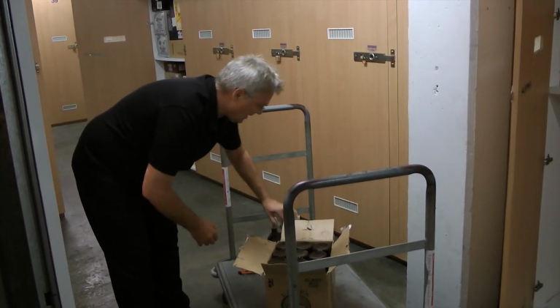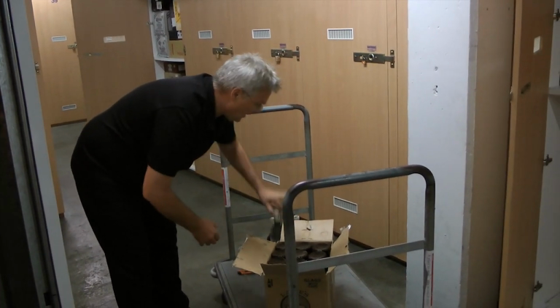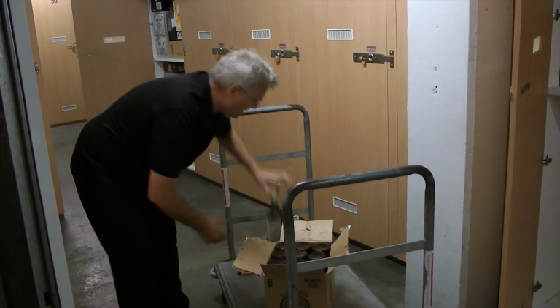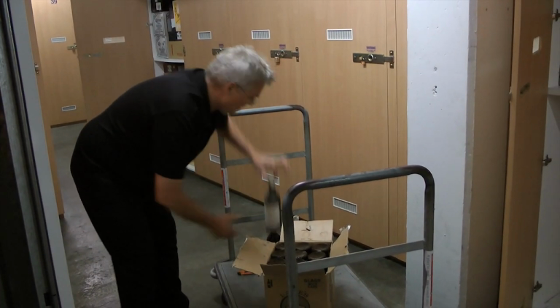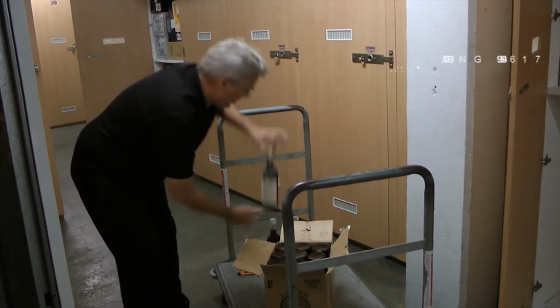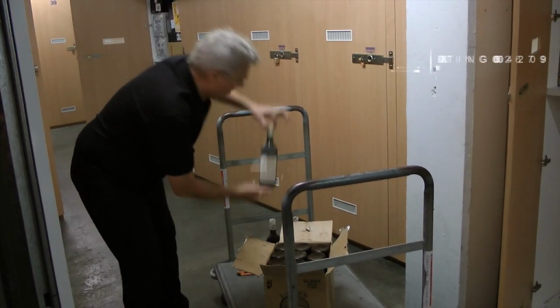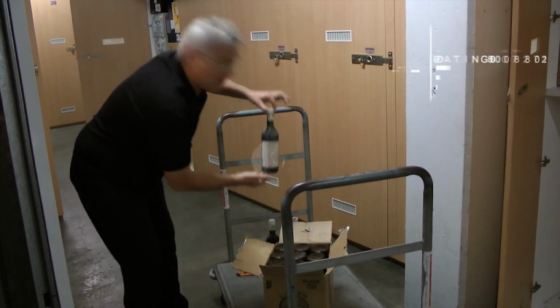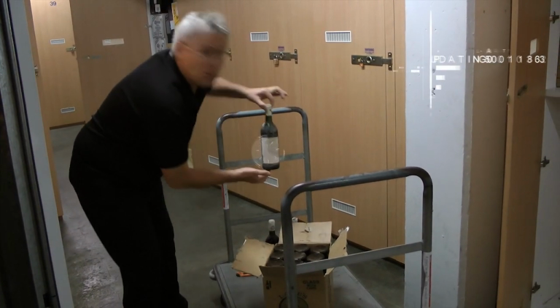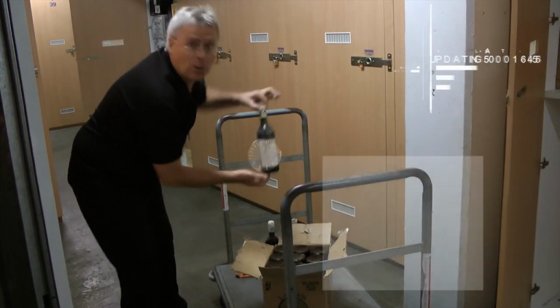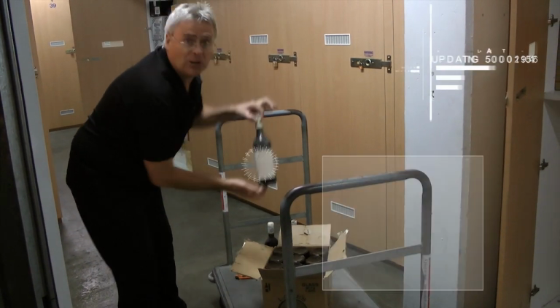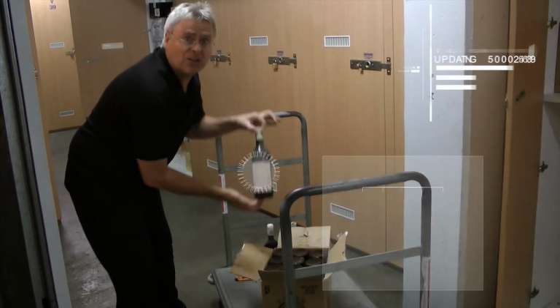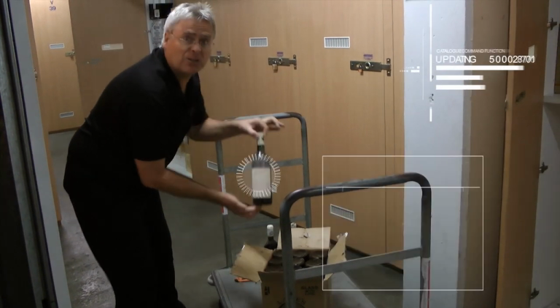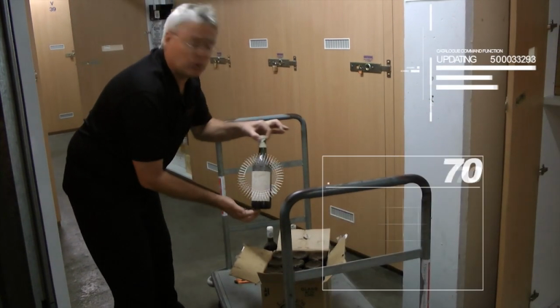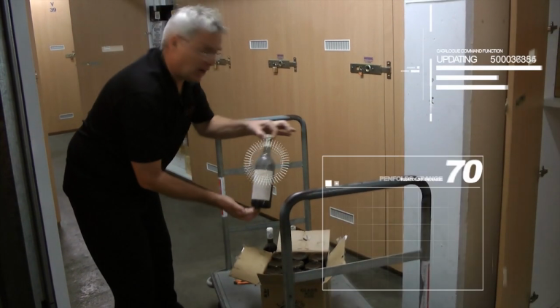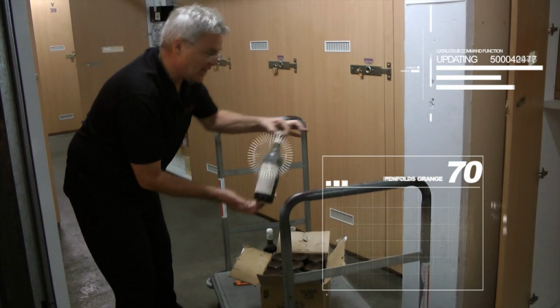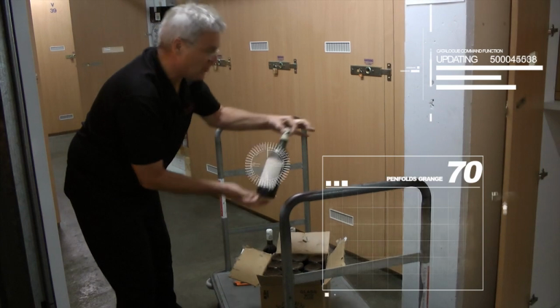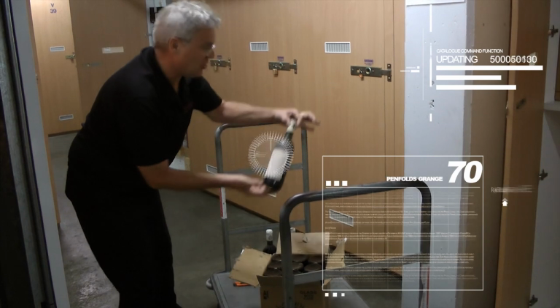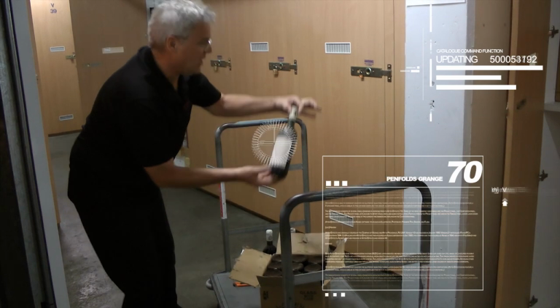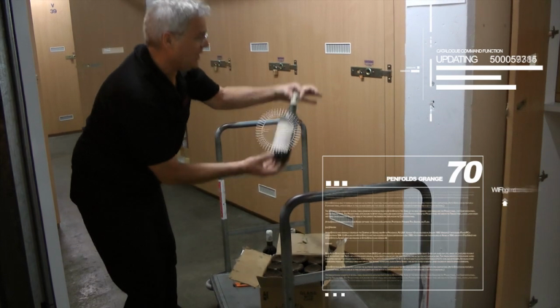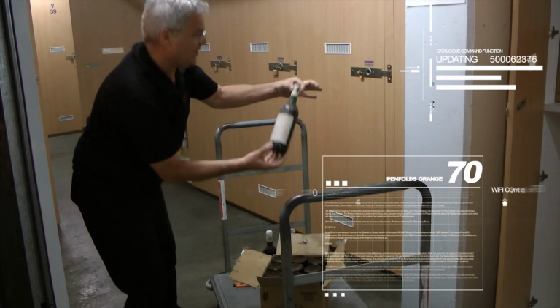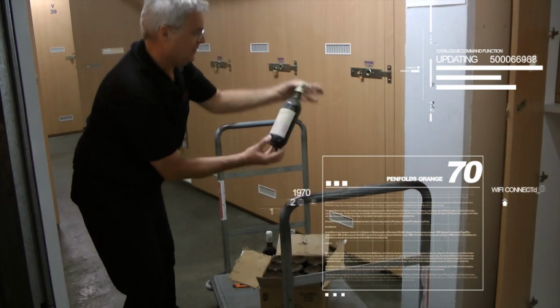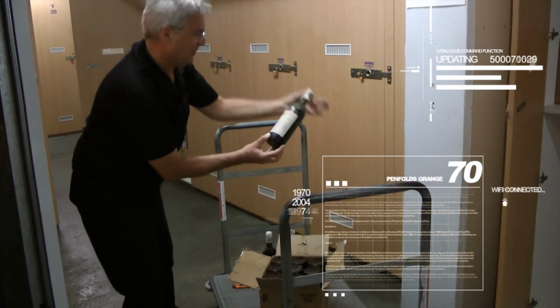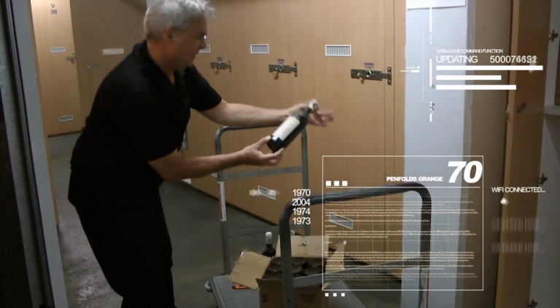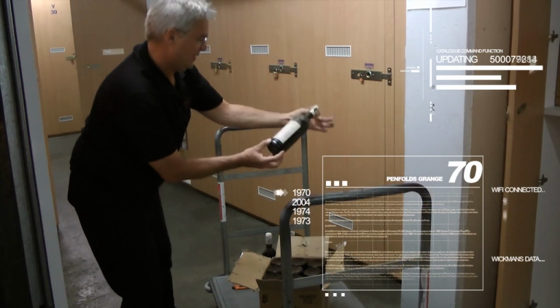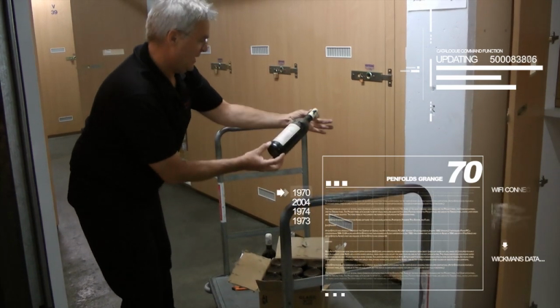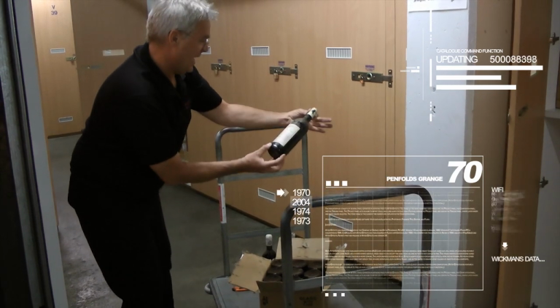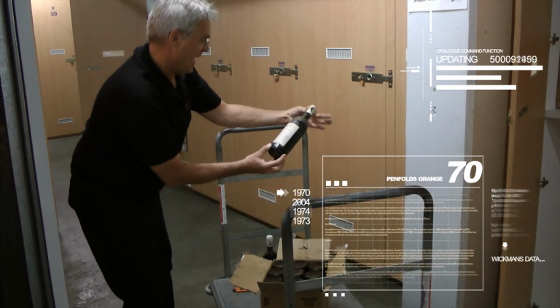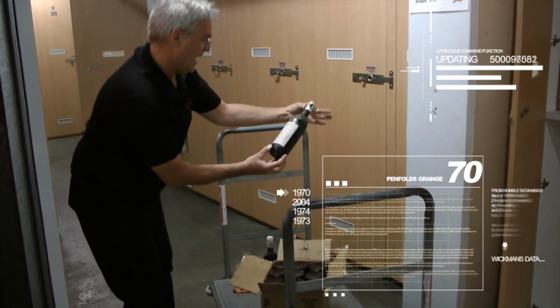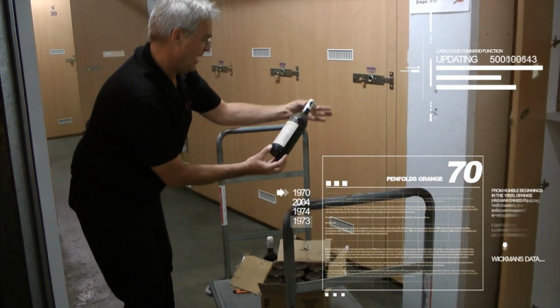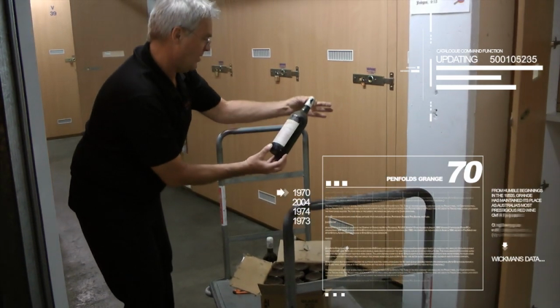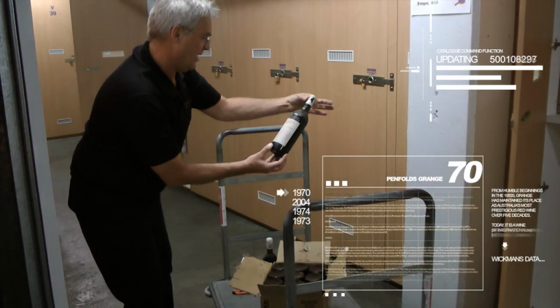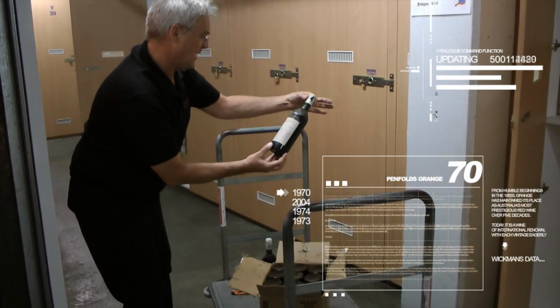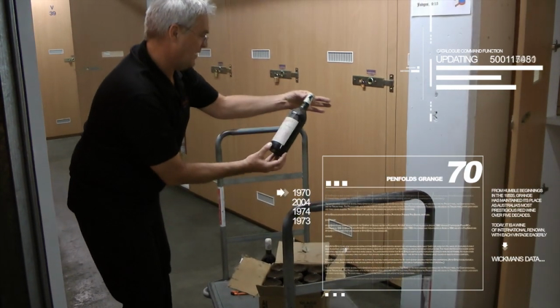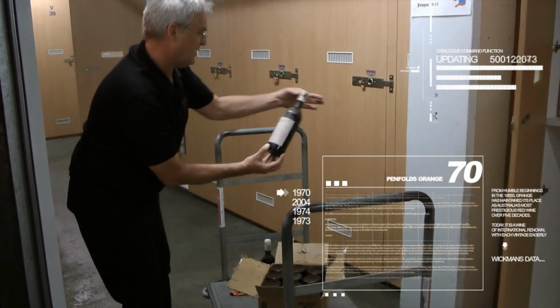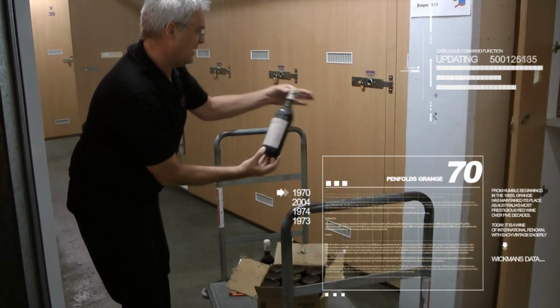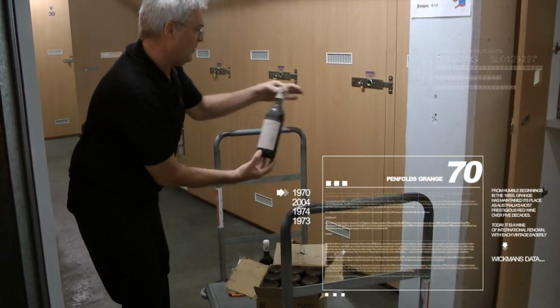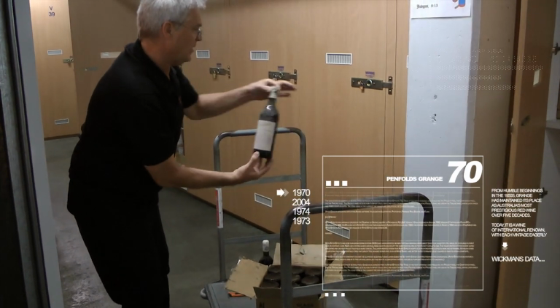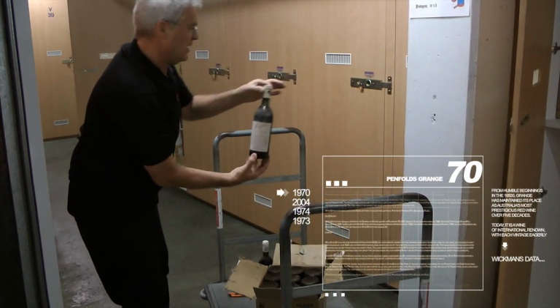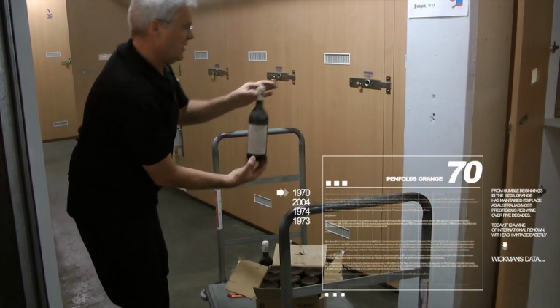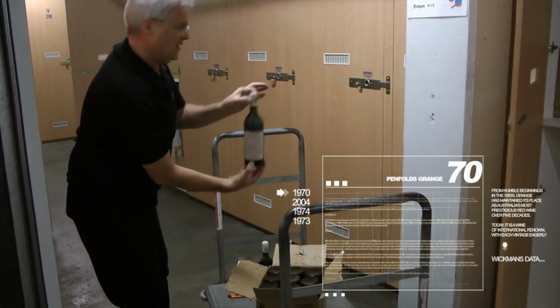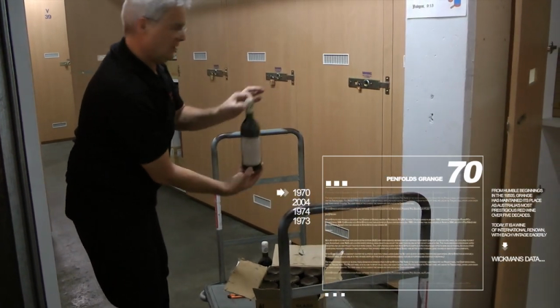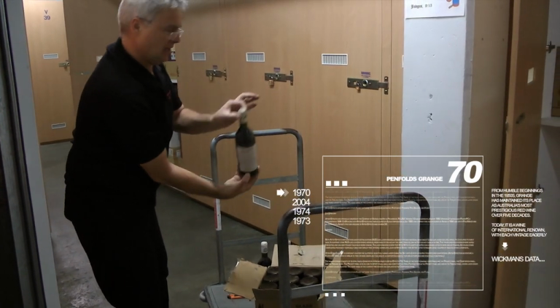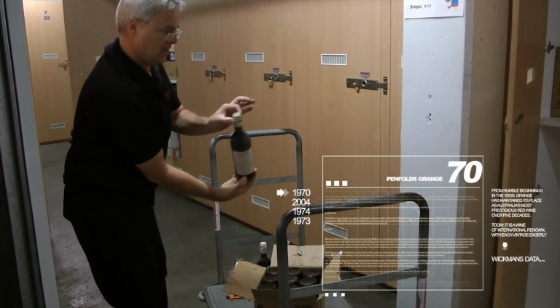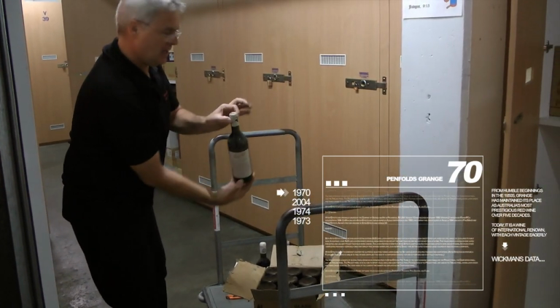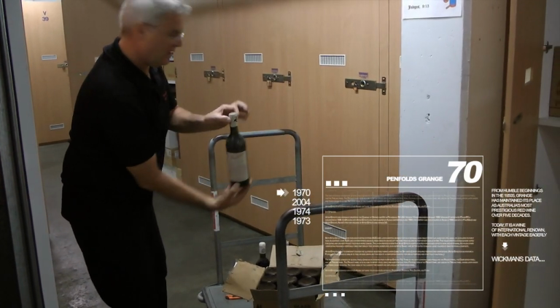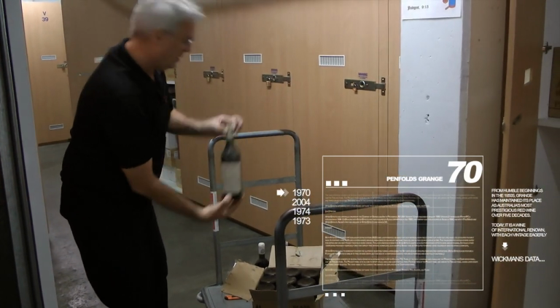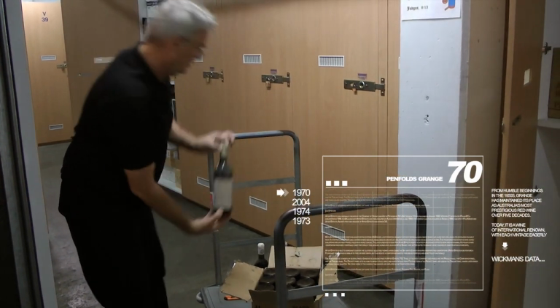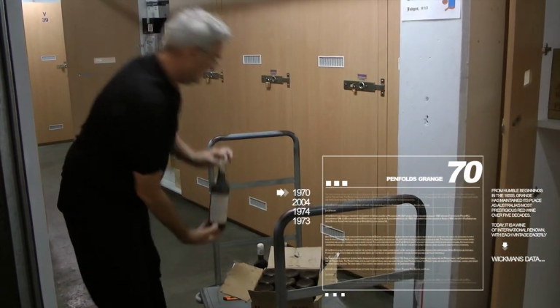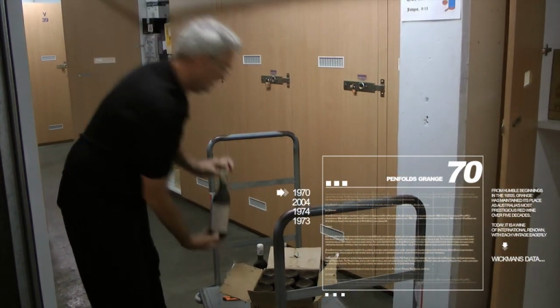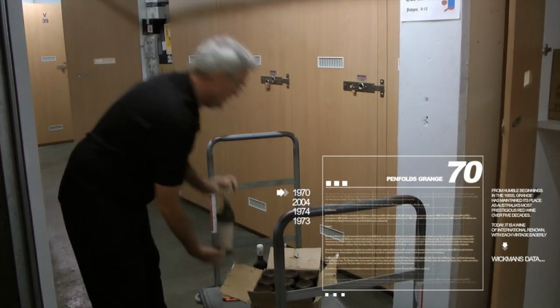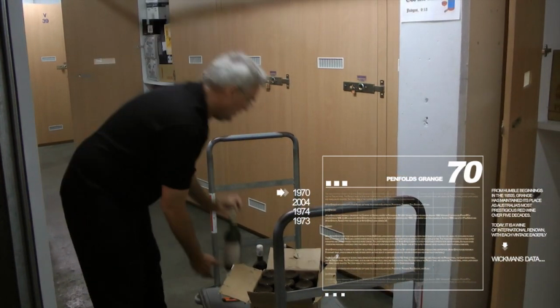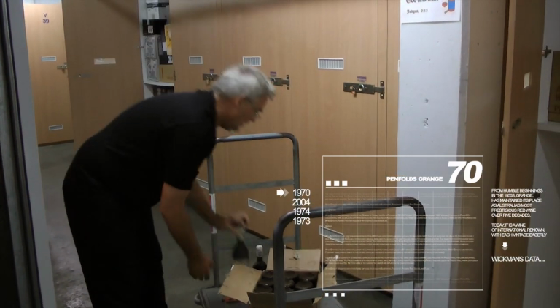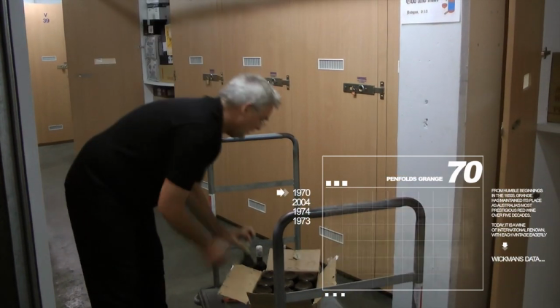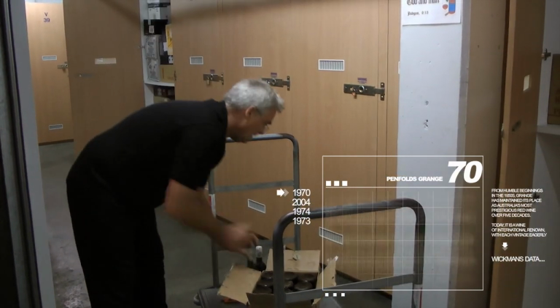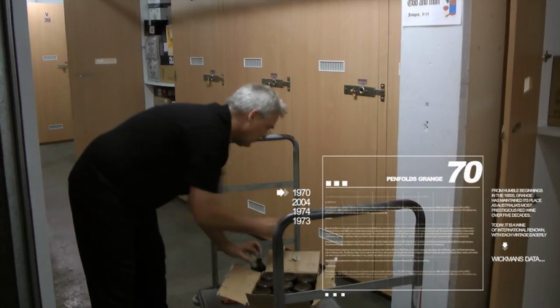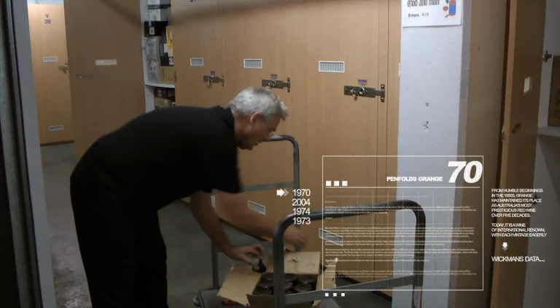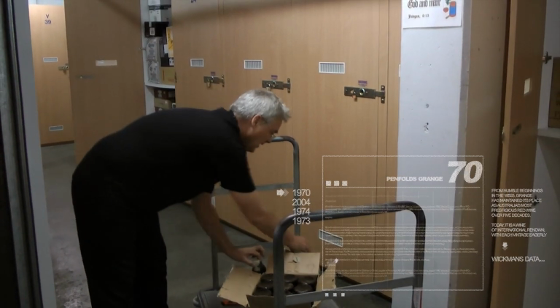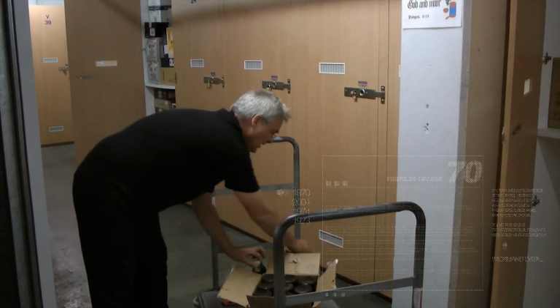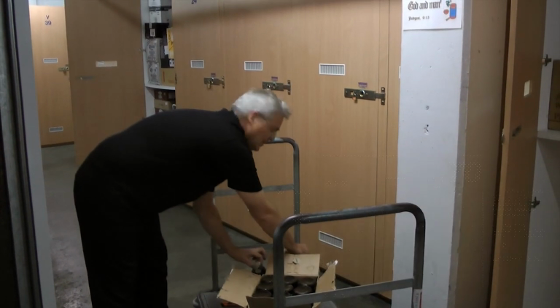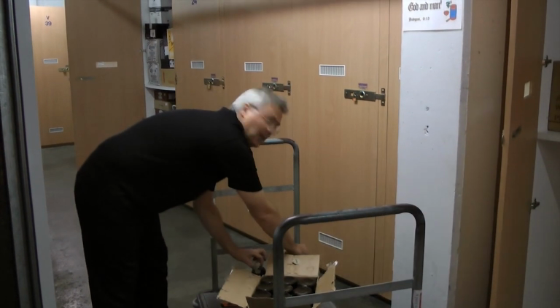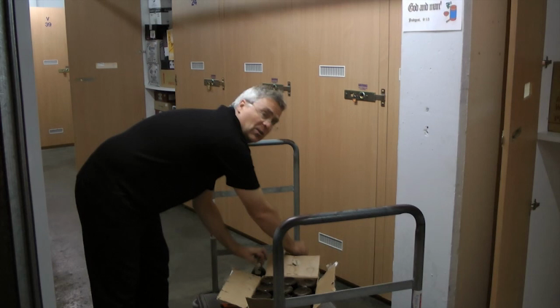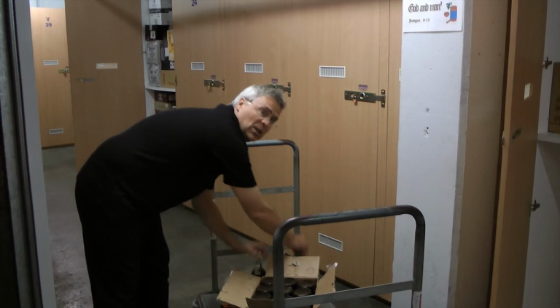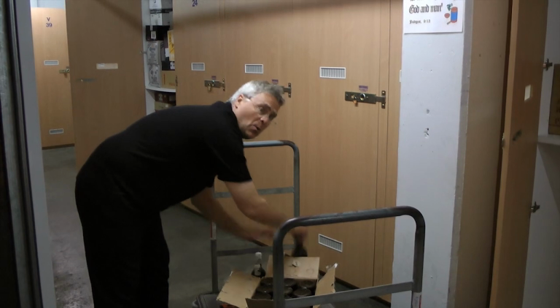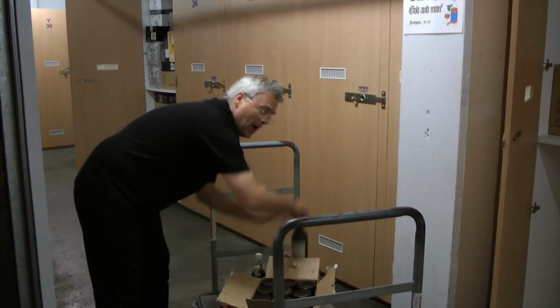I've got a few bottles of Granger here — 1970 here, and 1971.